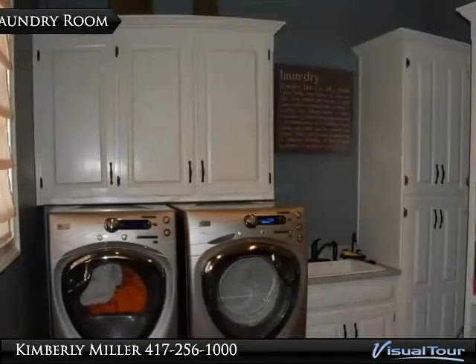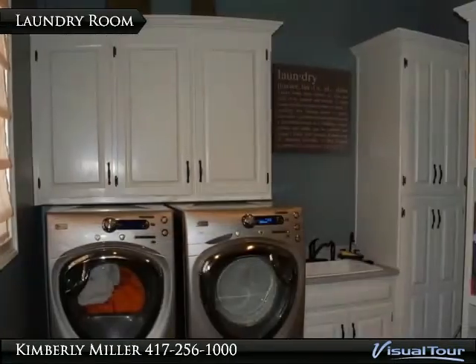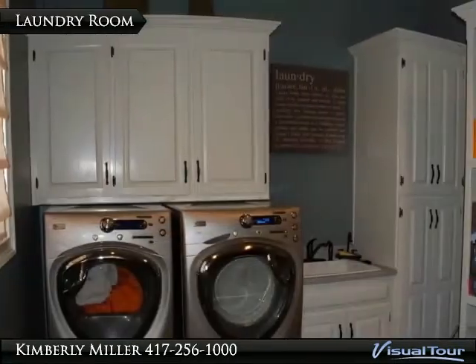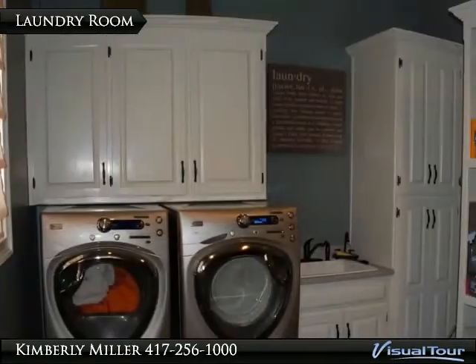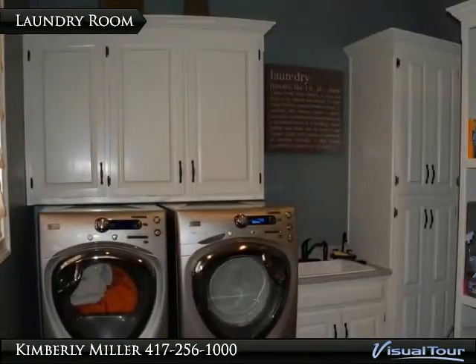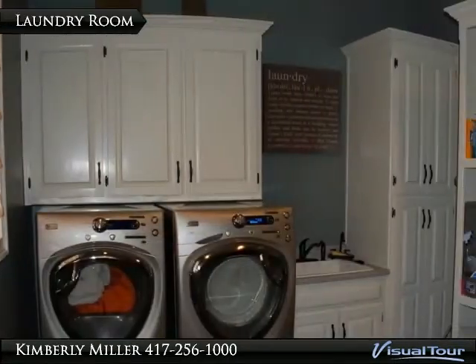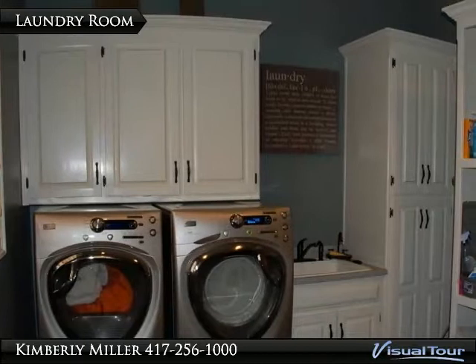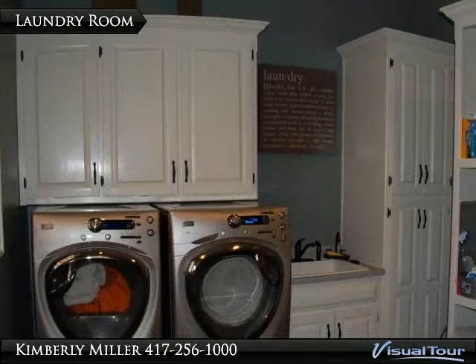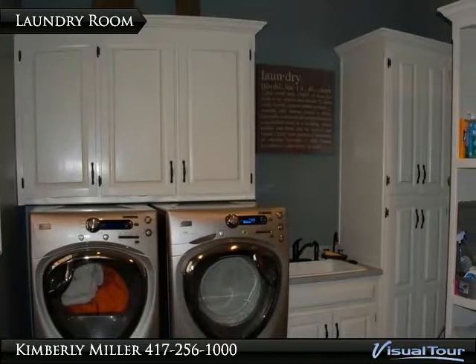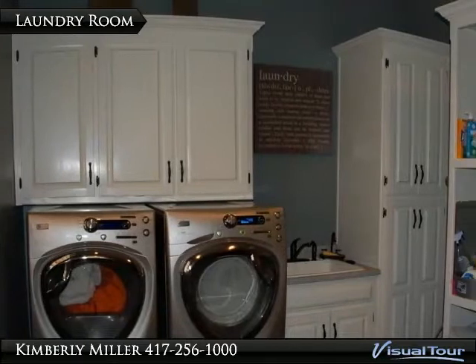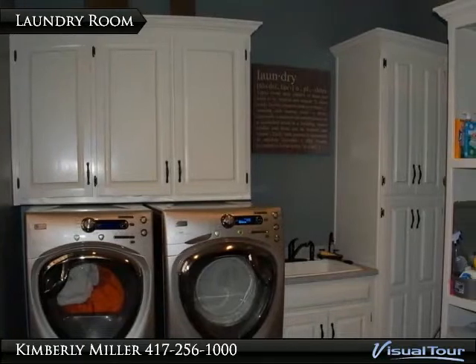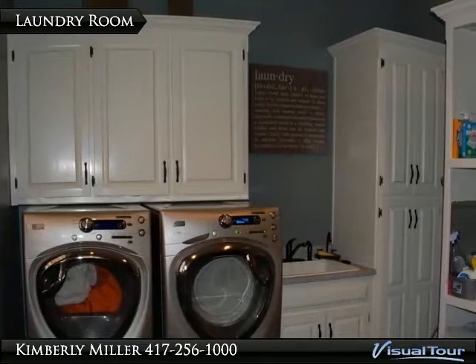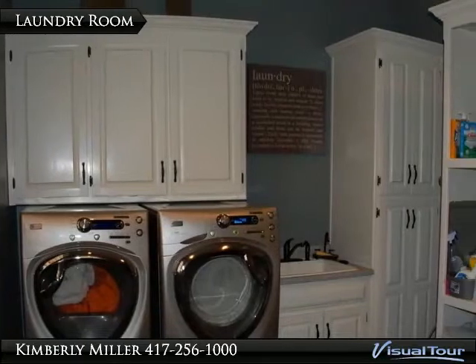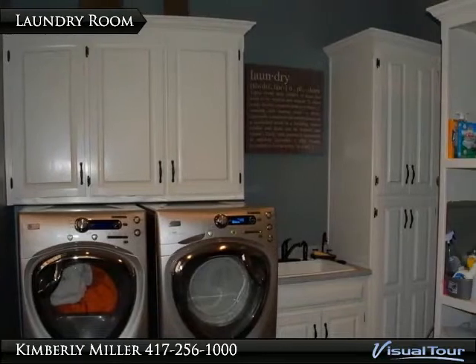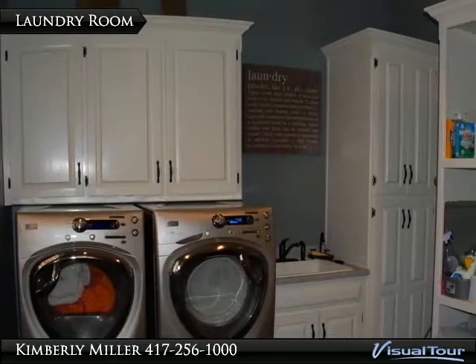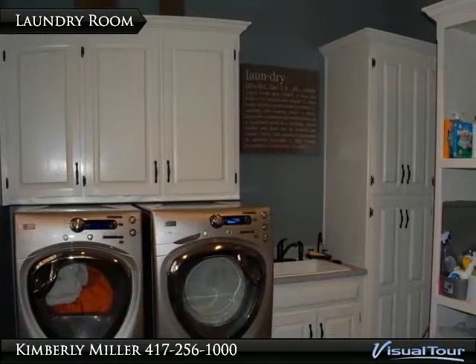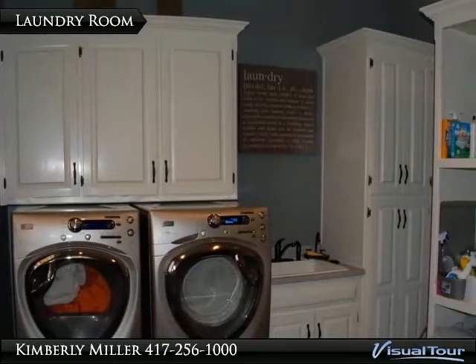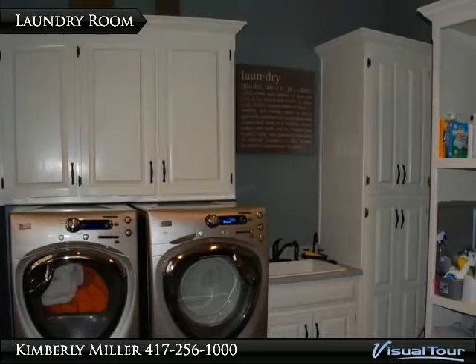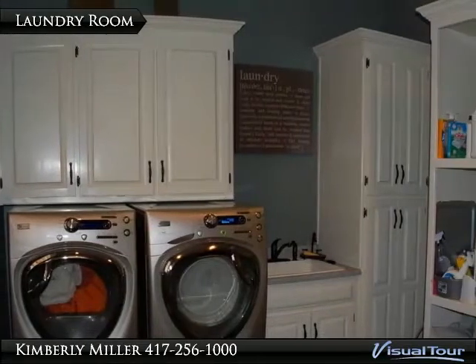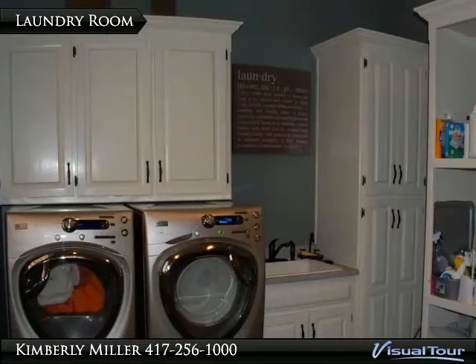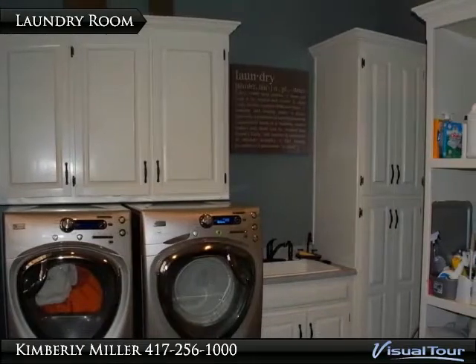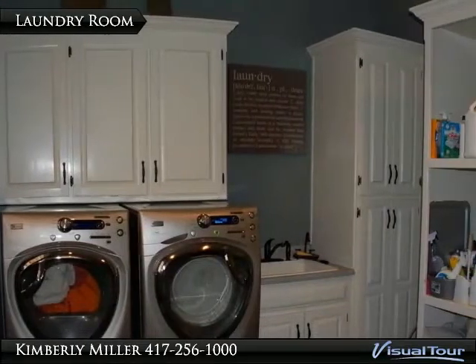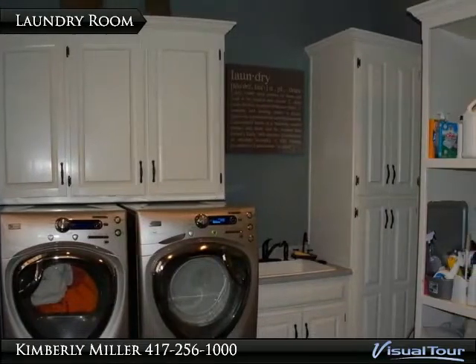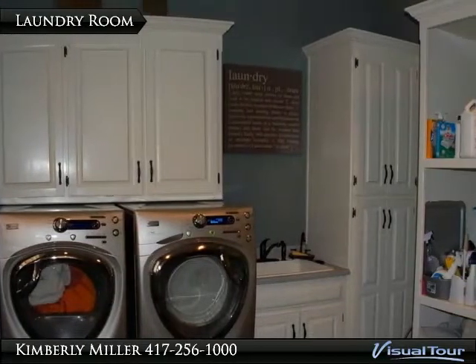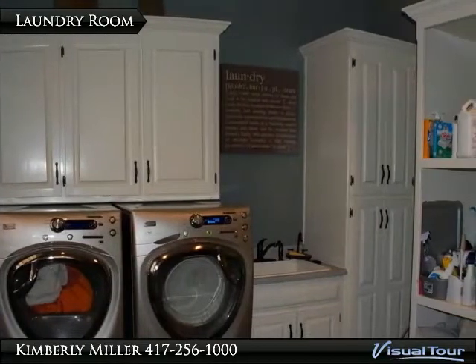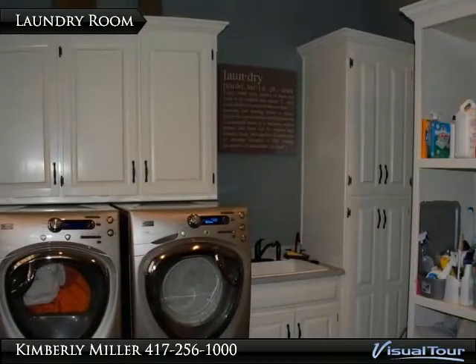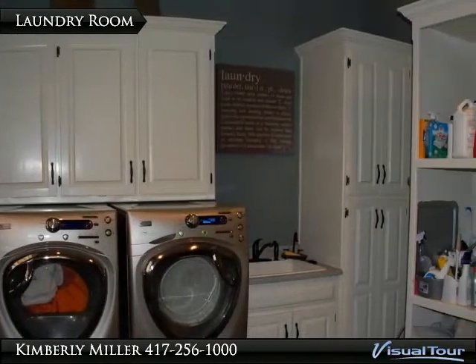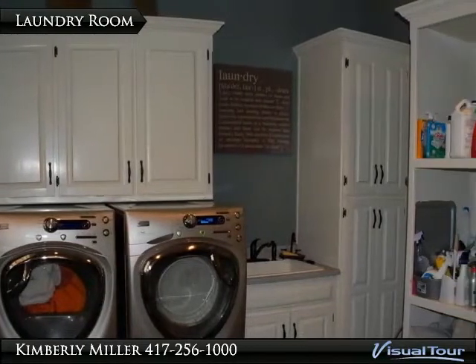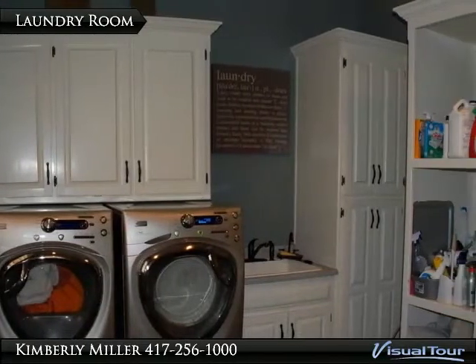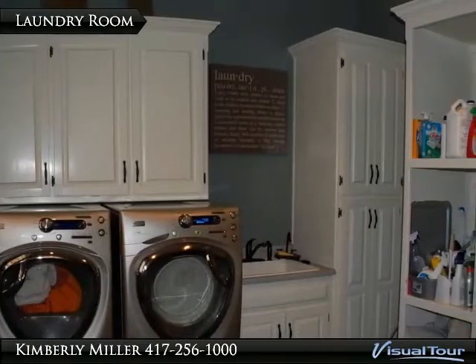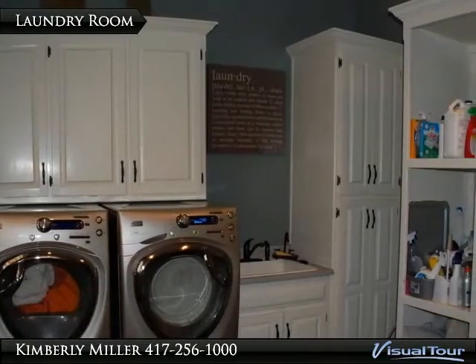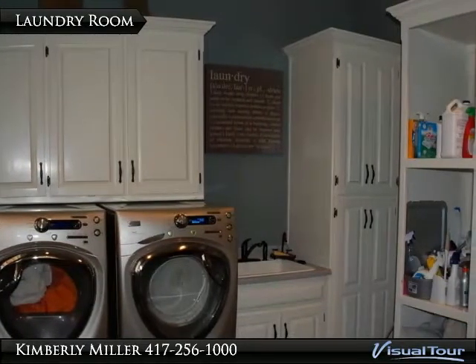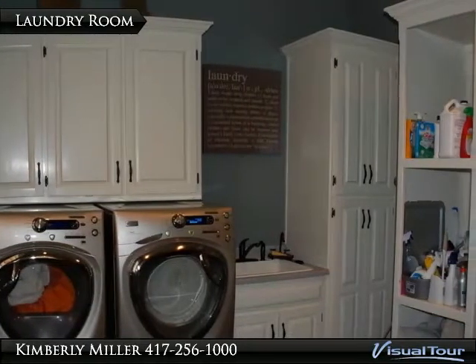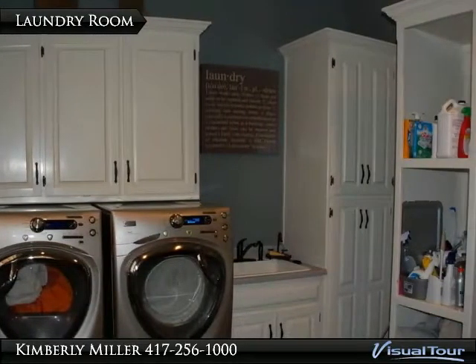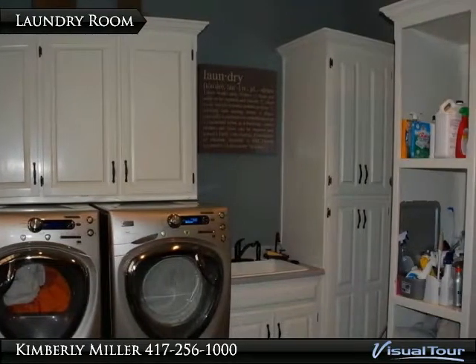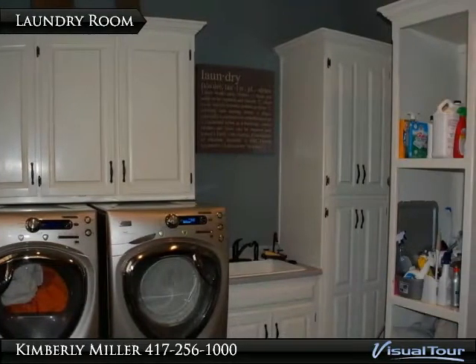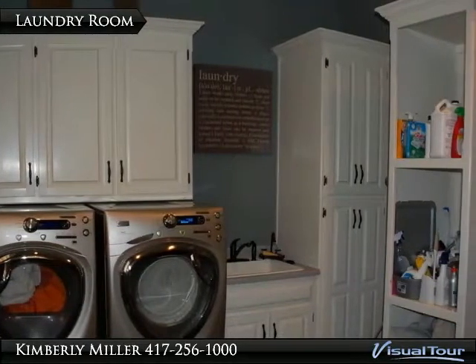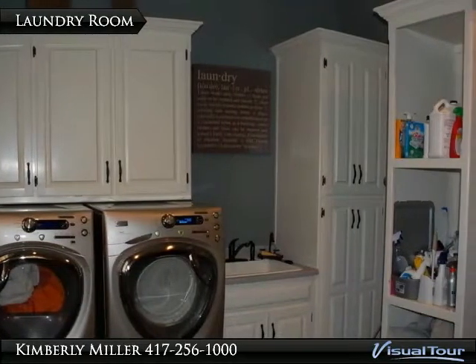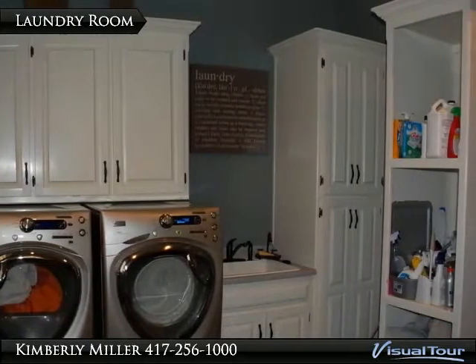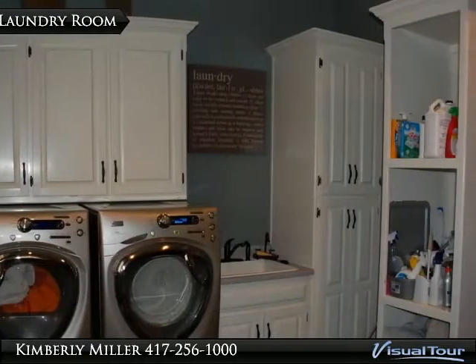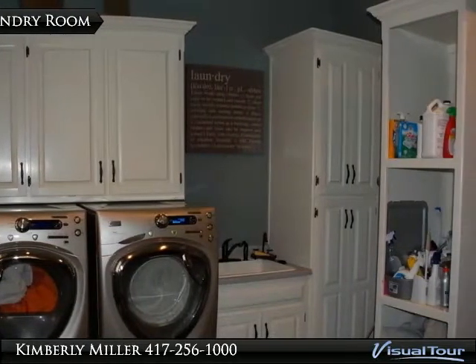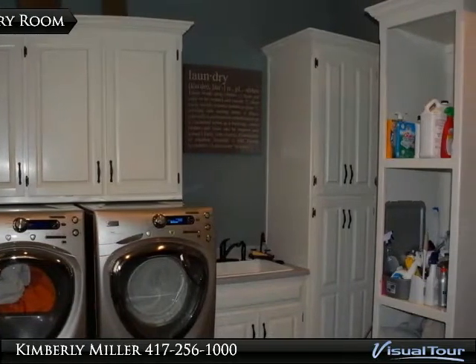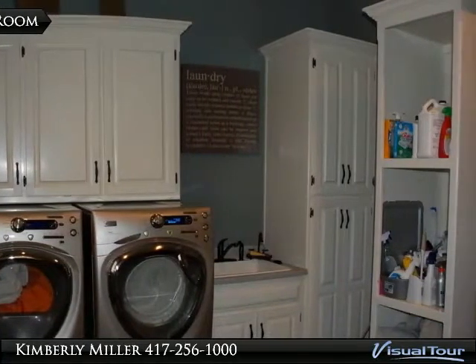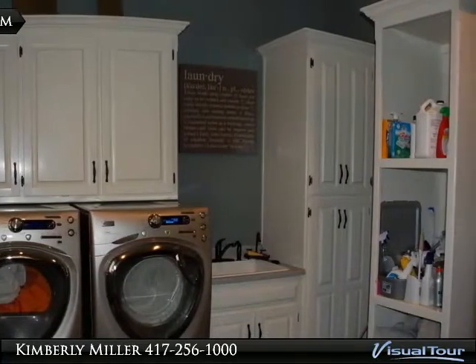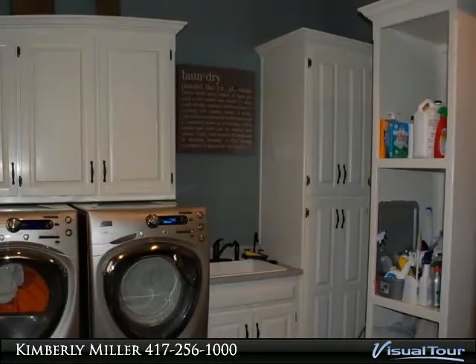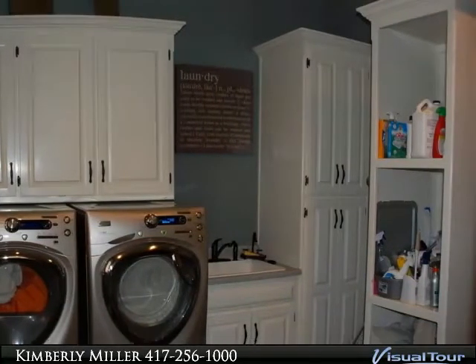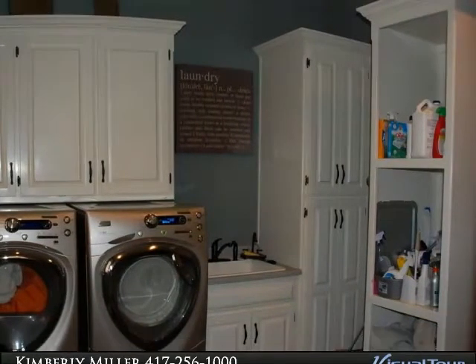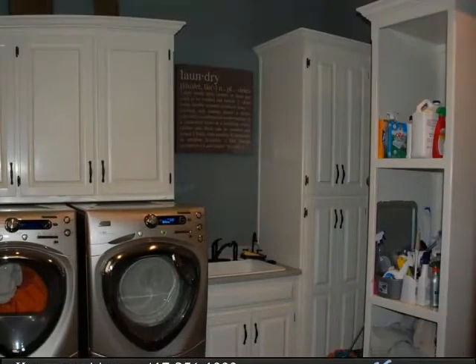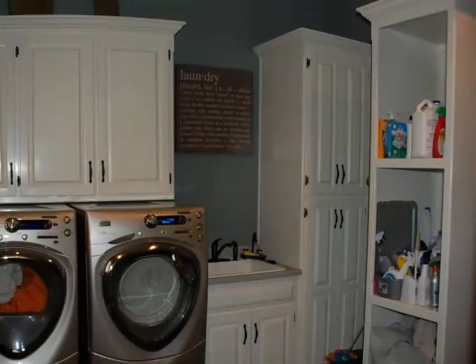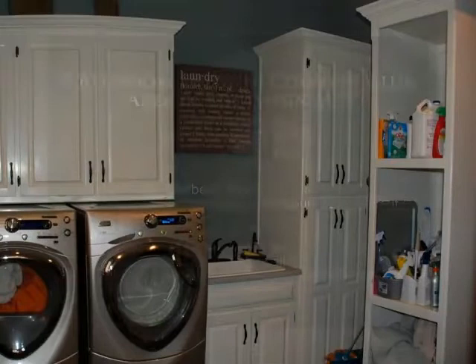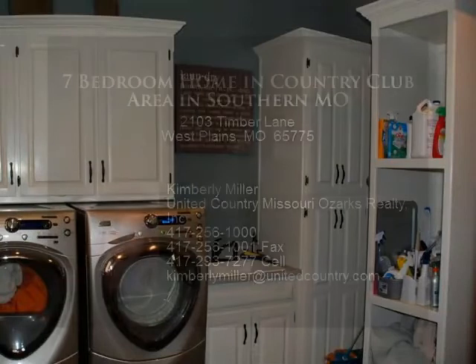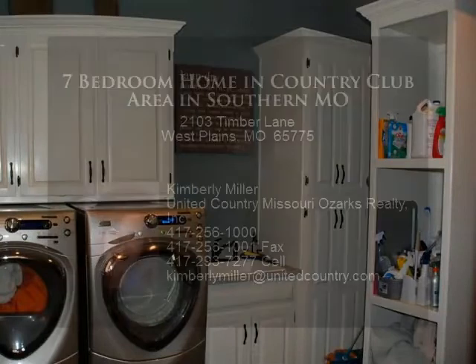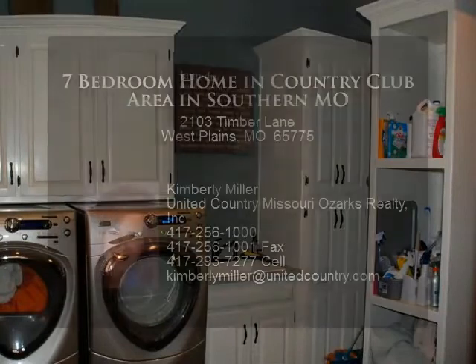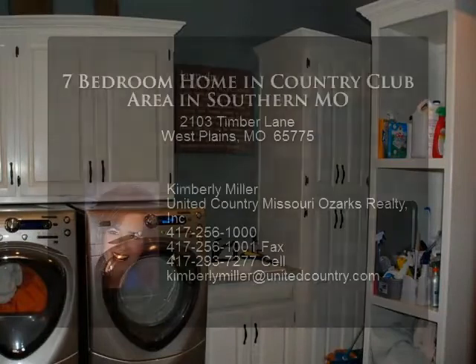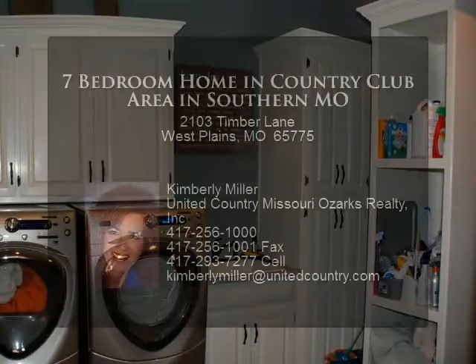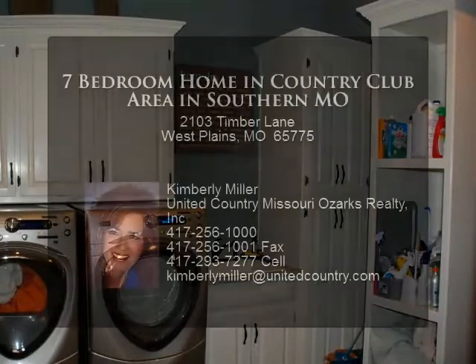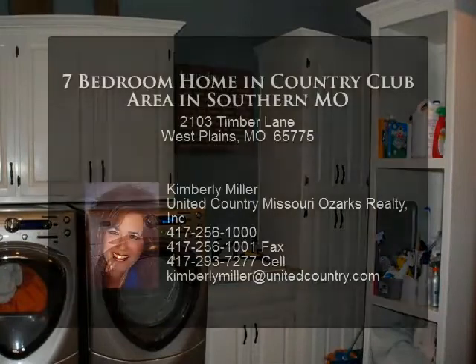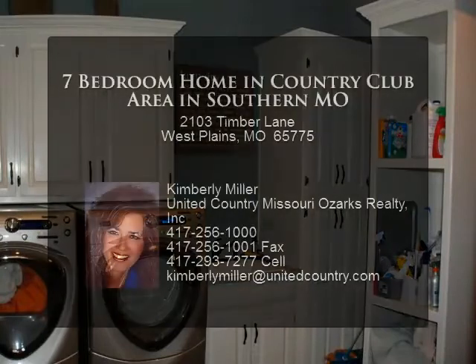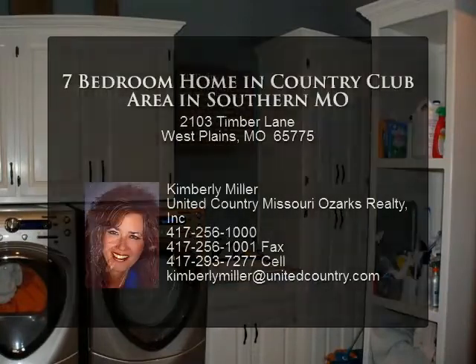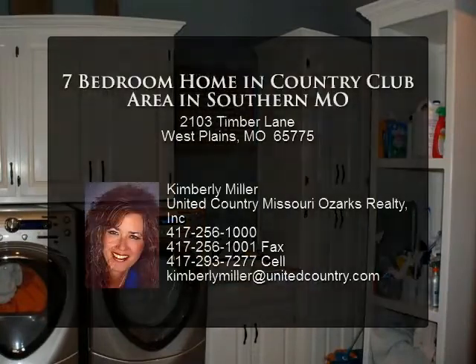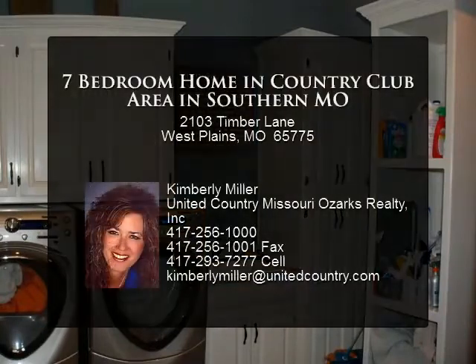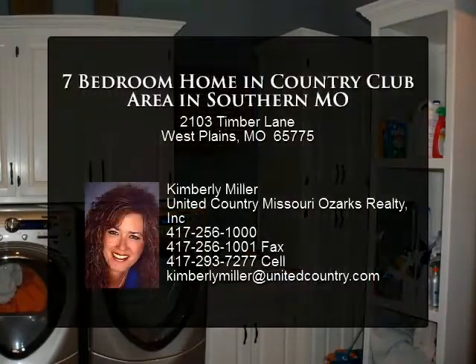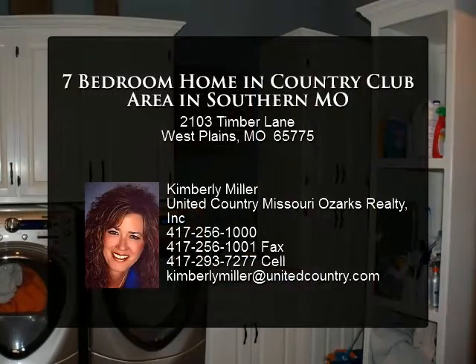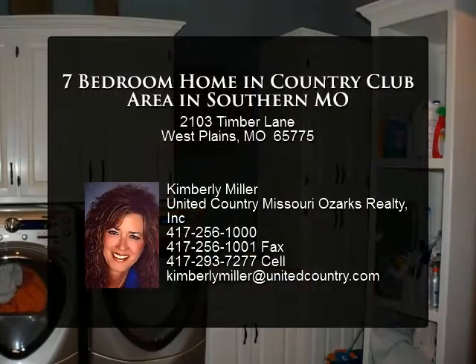The laundry room has a lot of cabinets. Plenty of storage space.